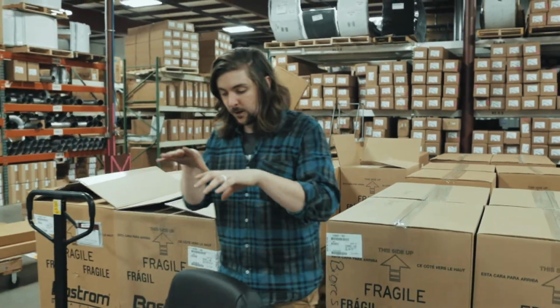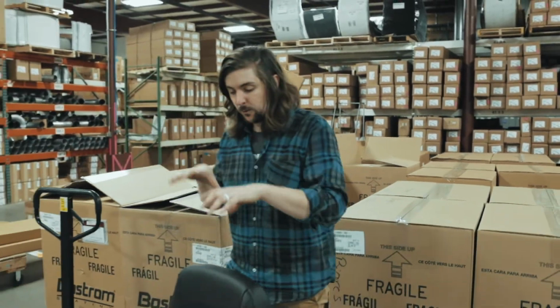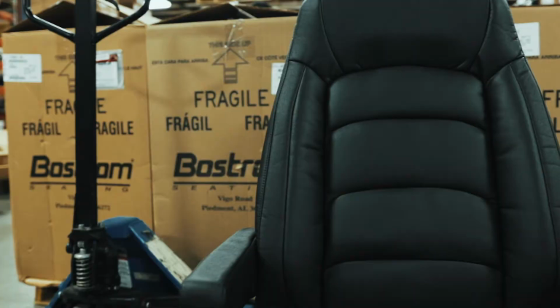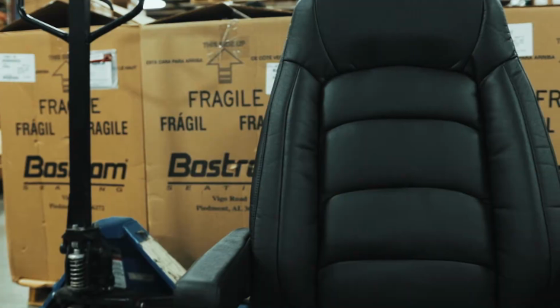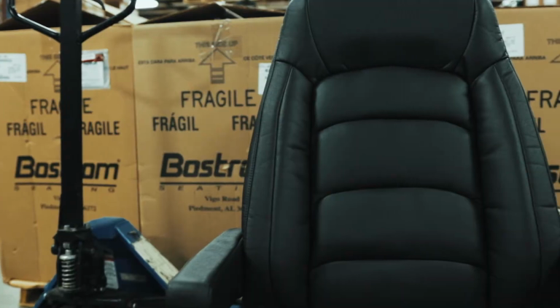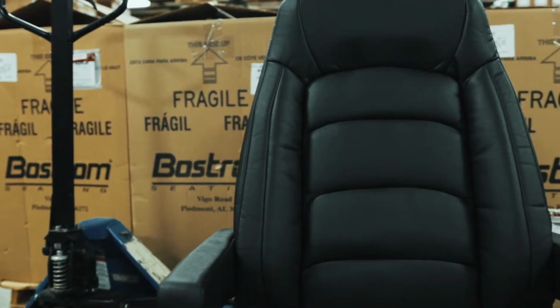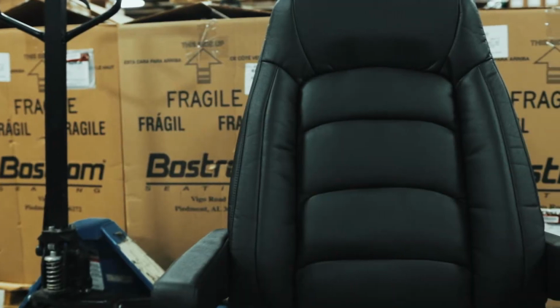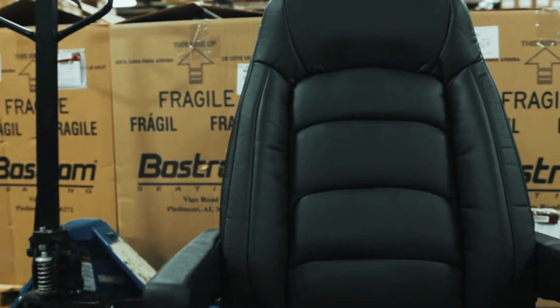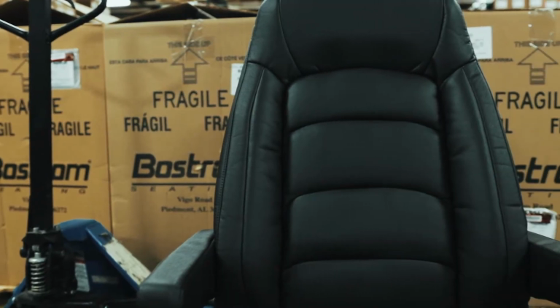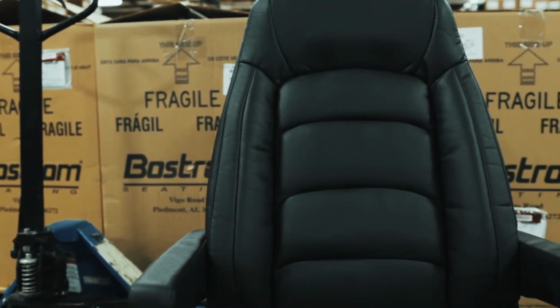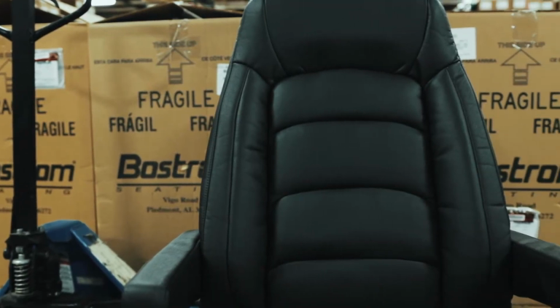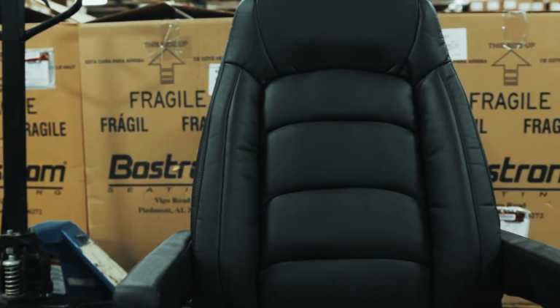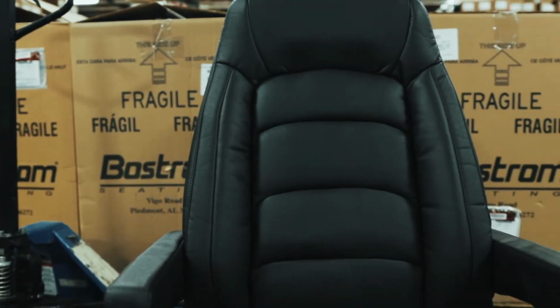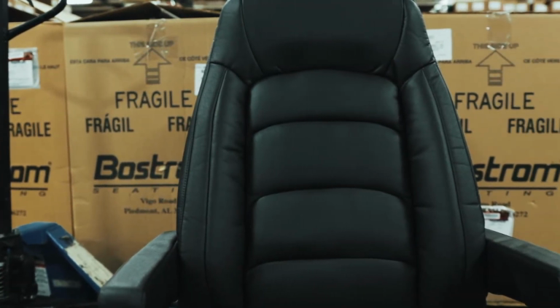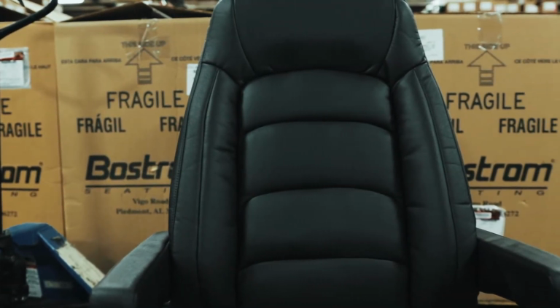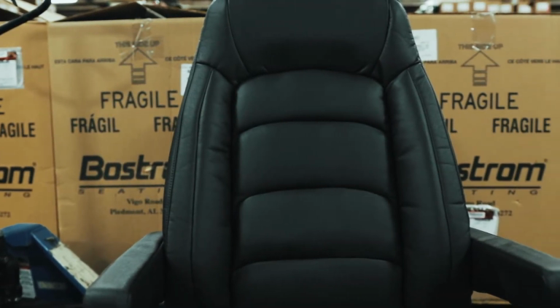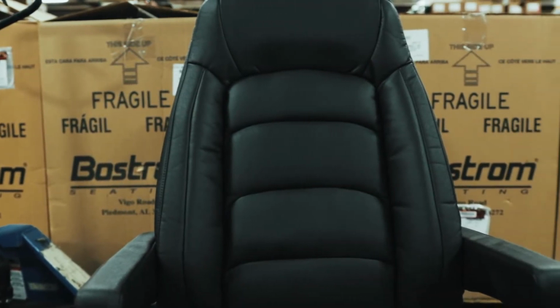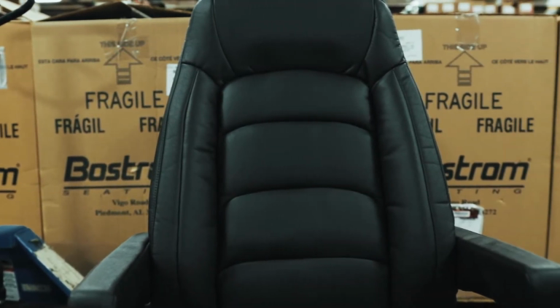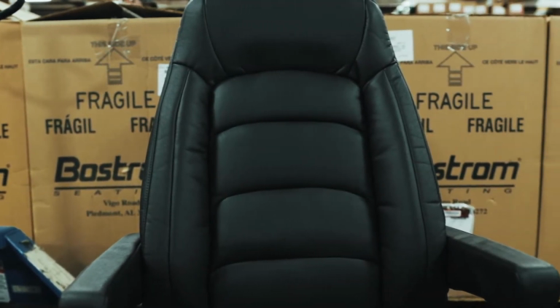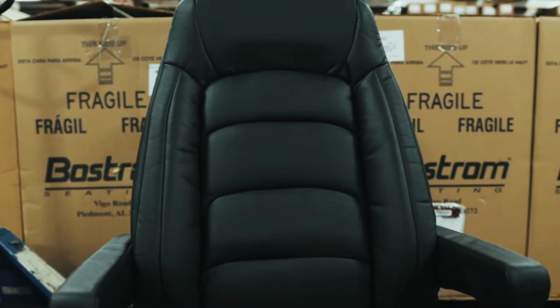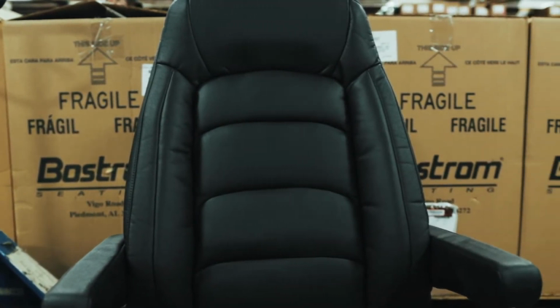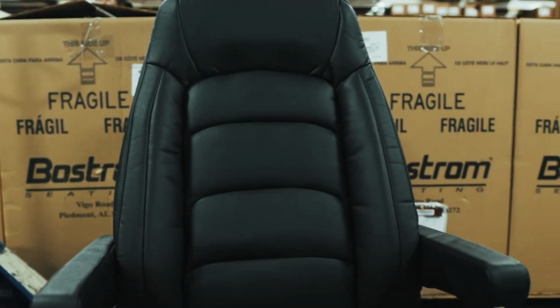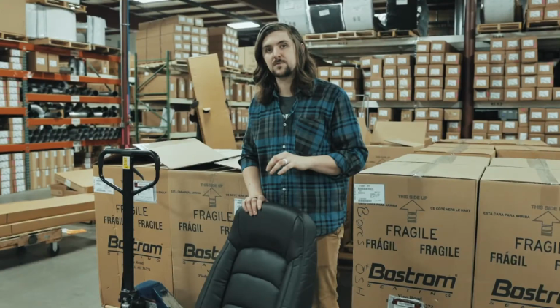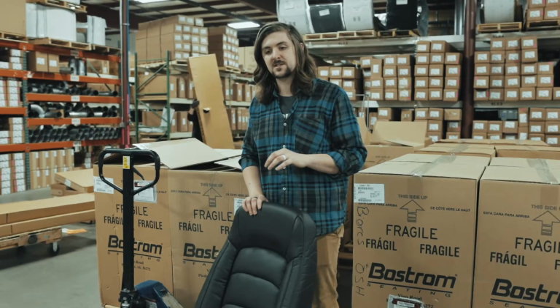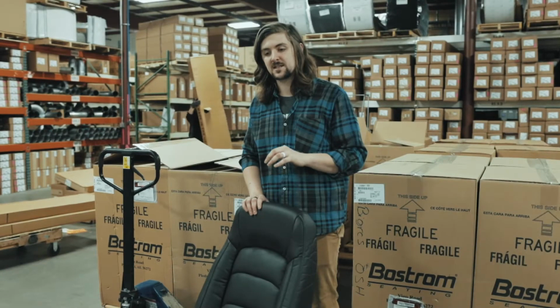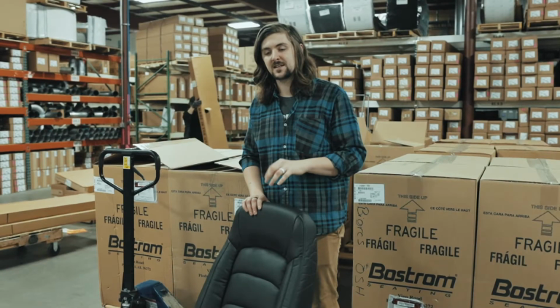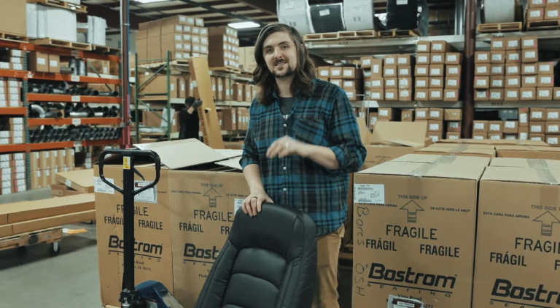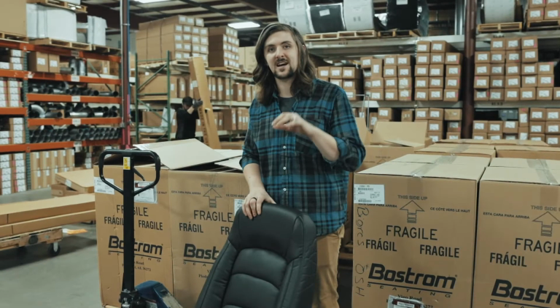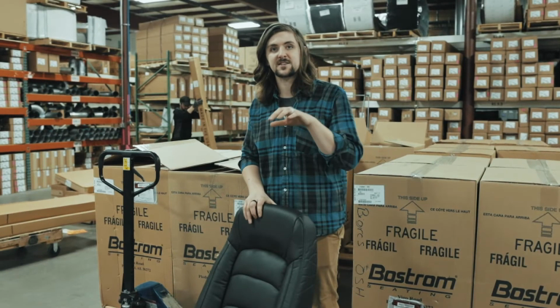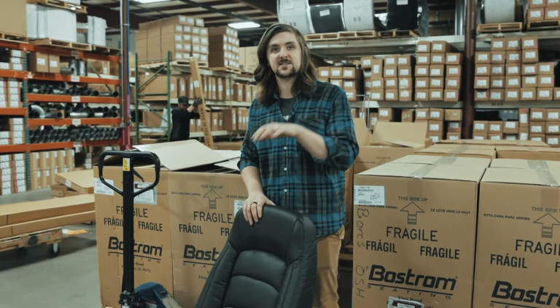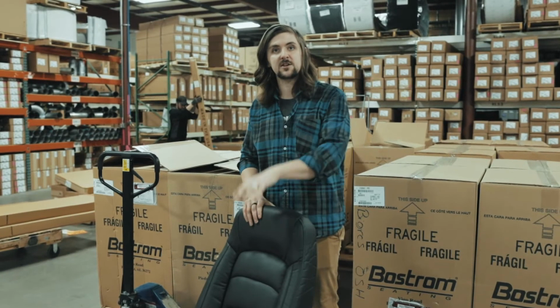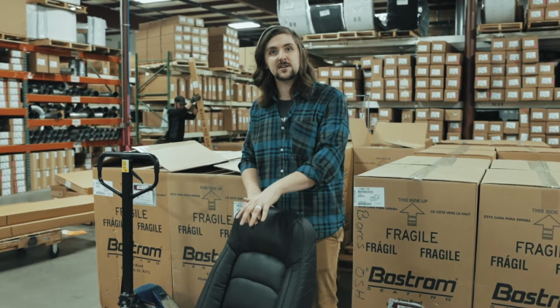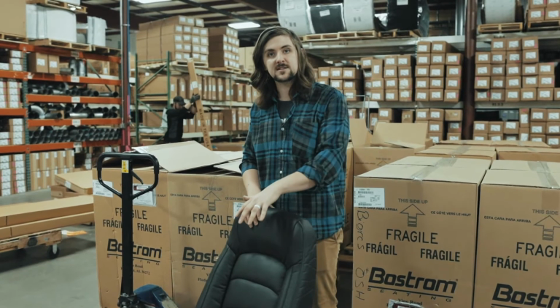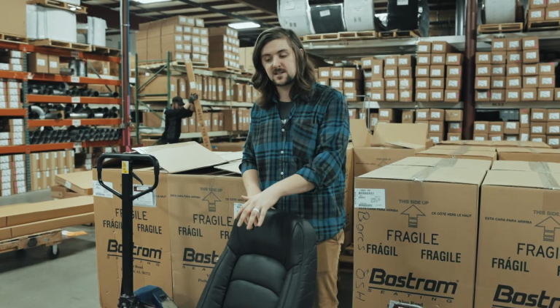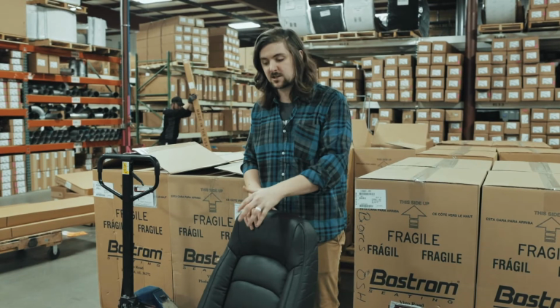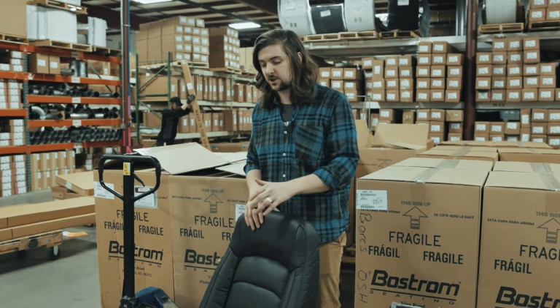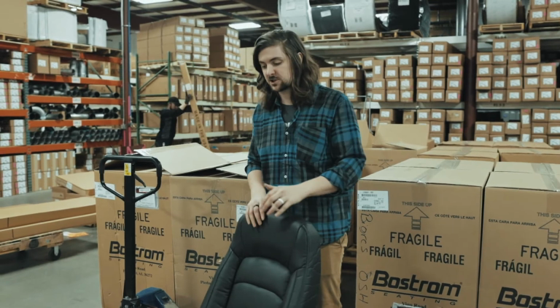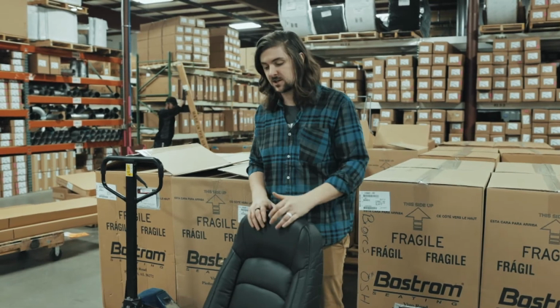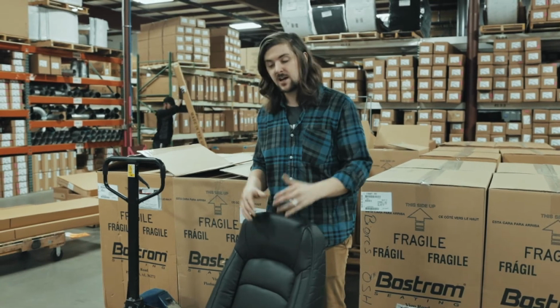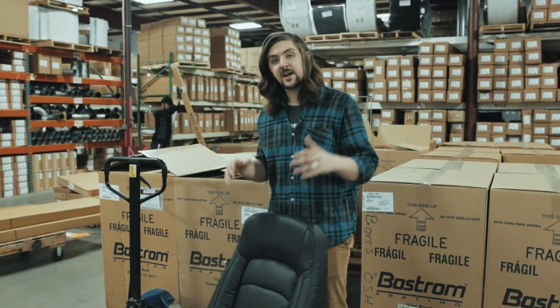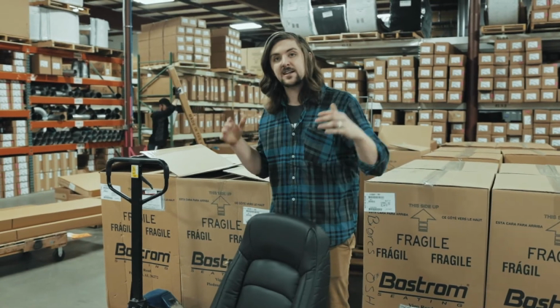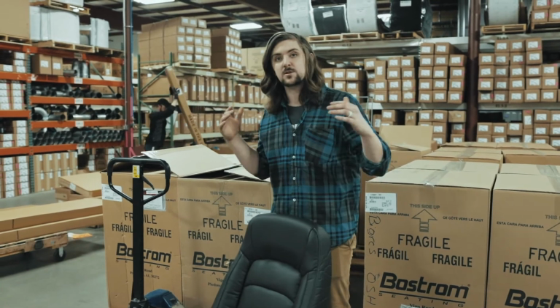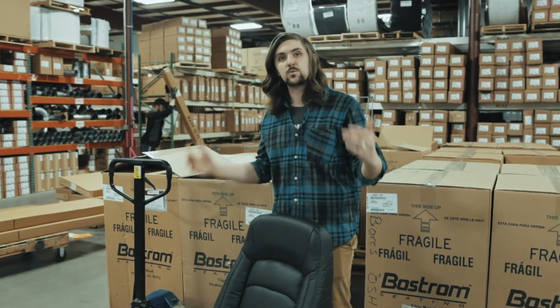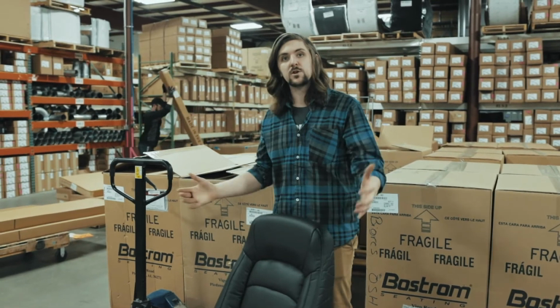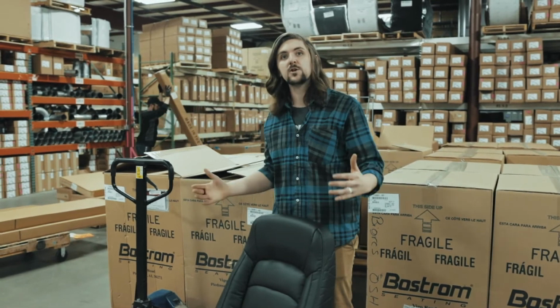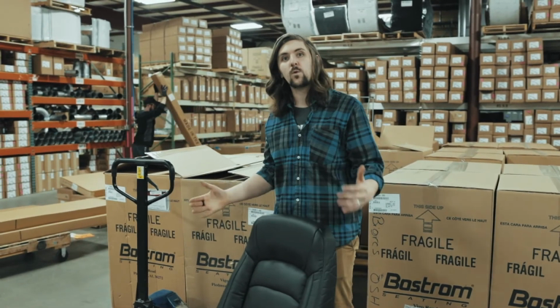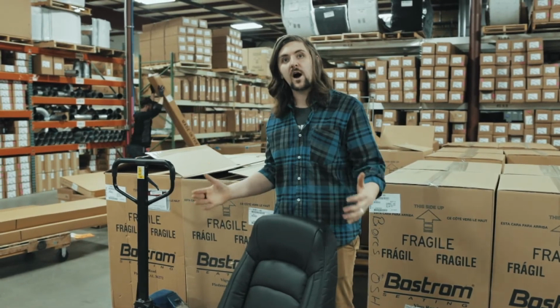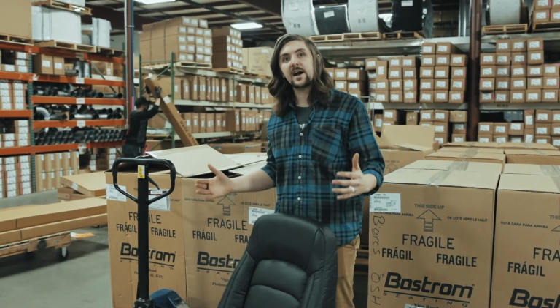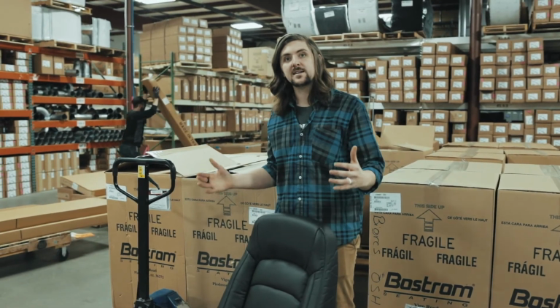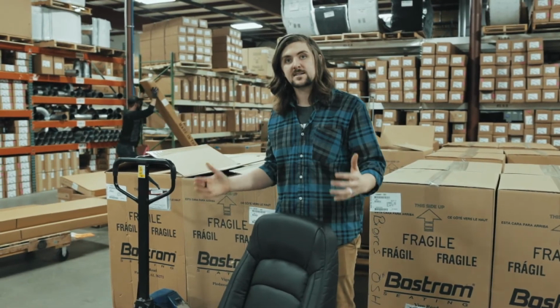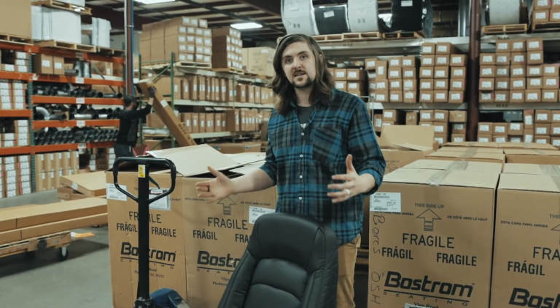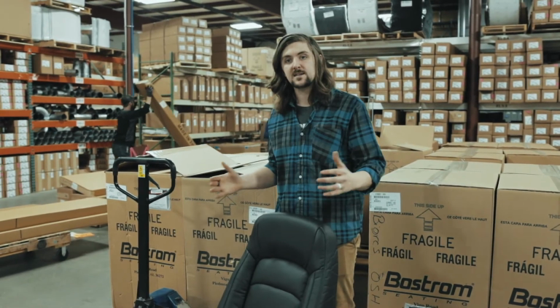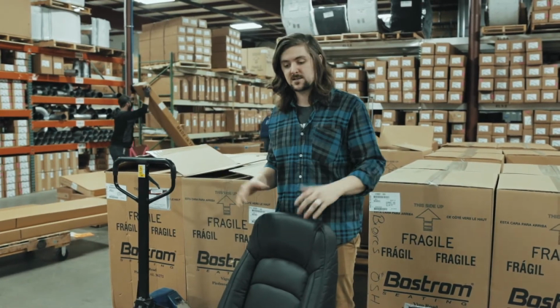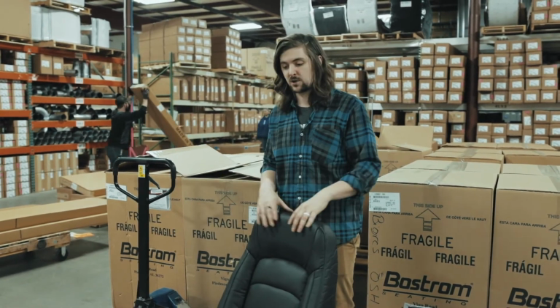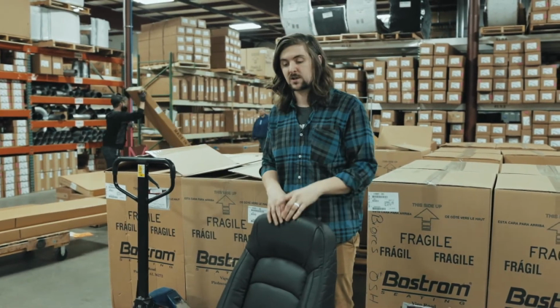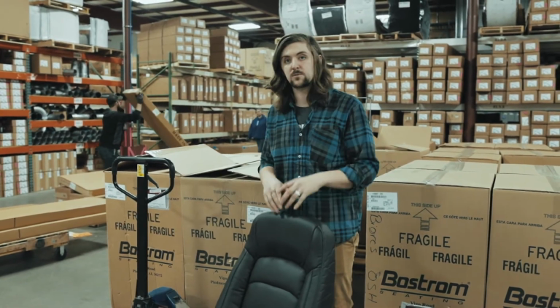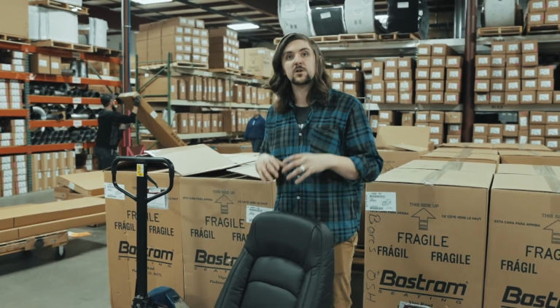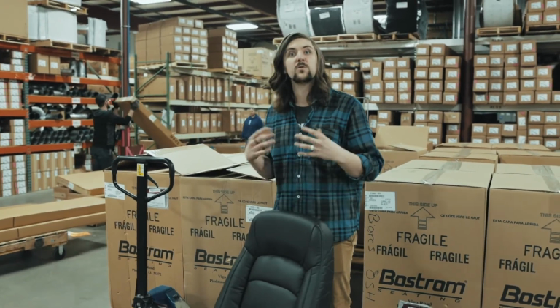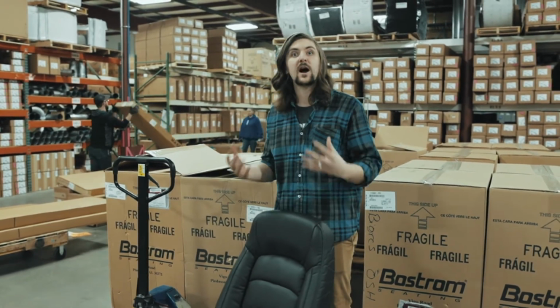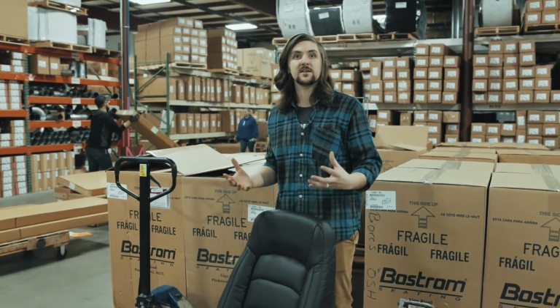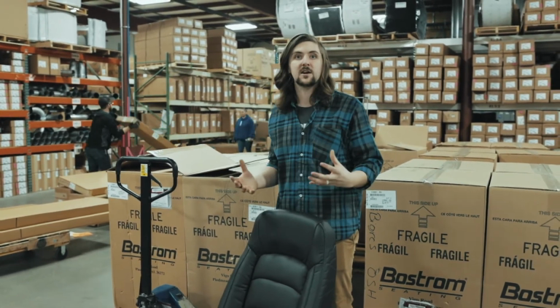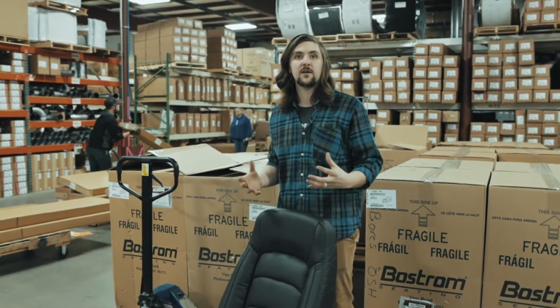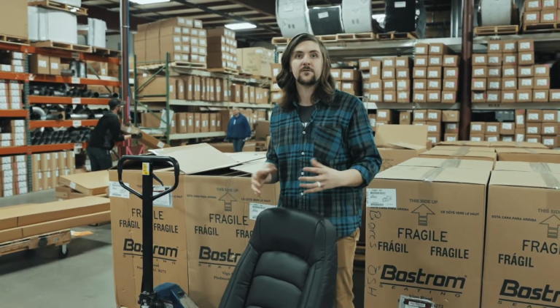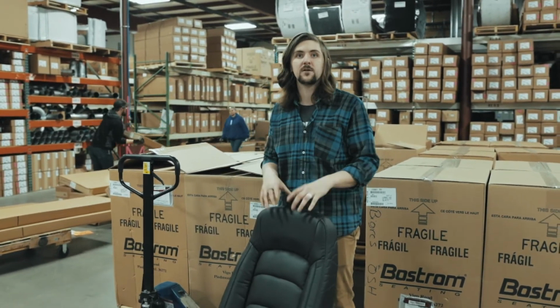One of the seats we got in was this Wide Ride Vostrom seat. It's got a Serta seat cushion. It's a really wide seat so you can really ride in comfort.